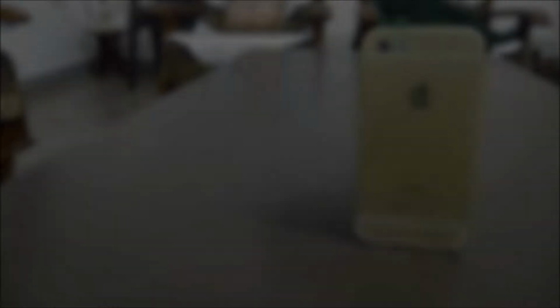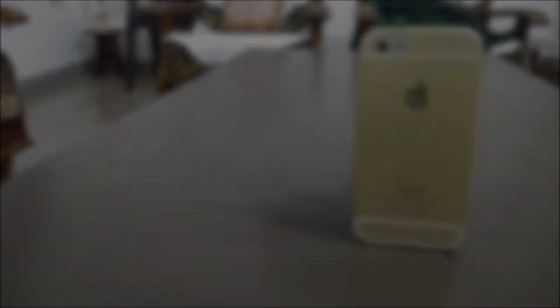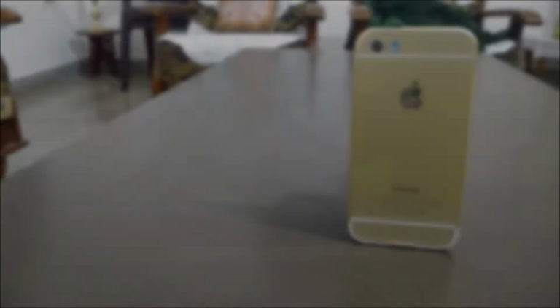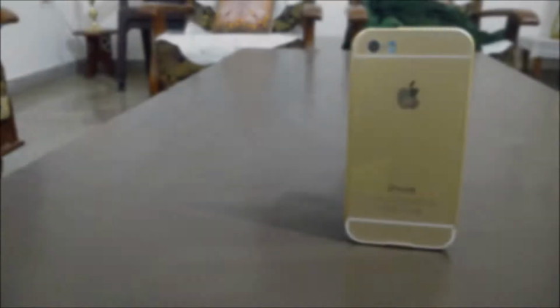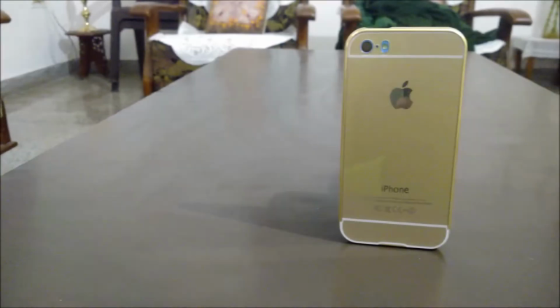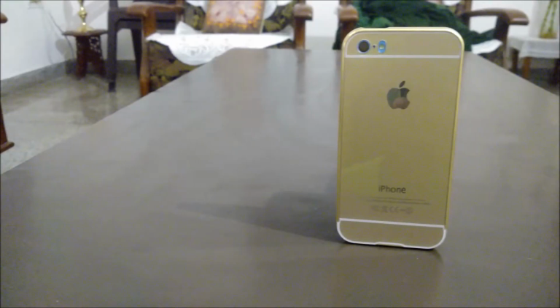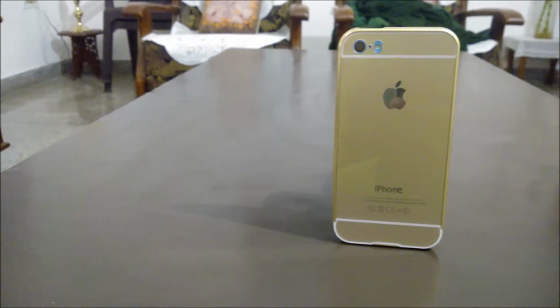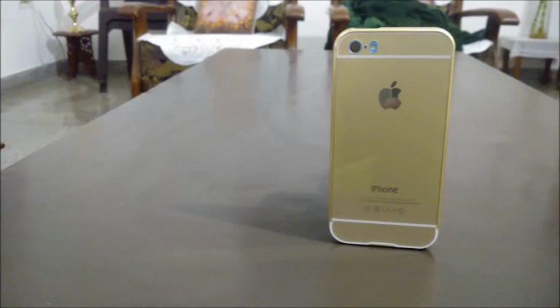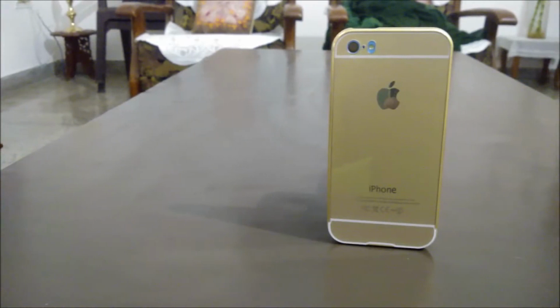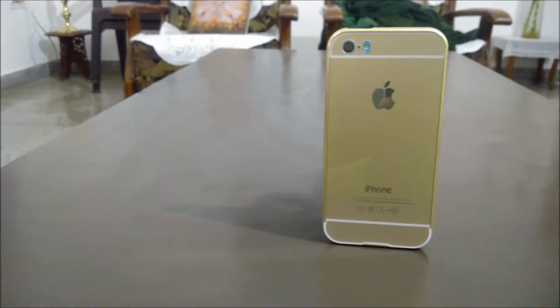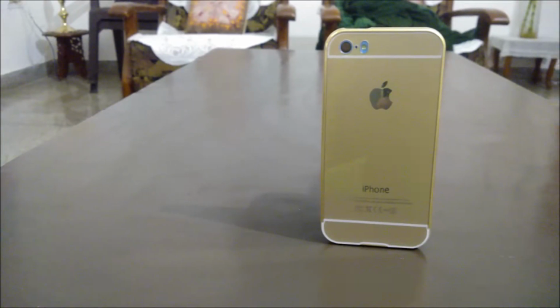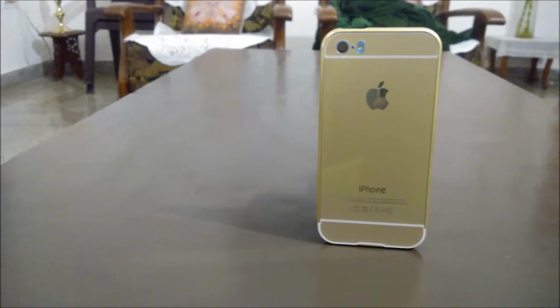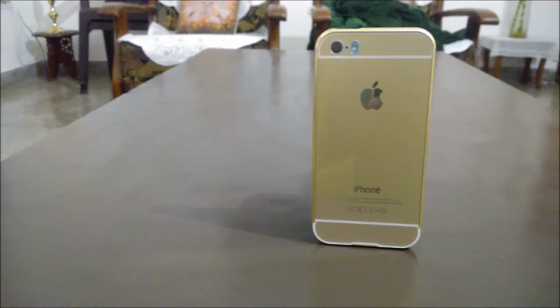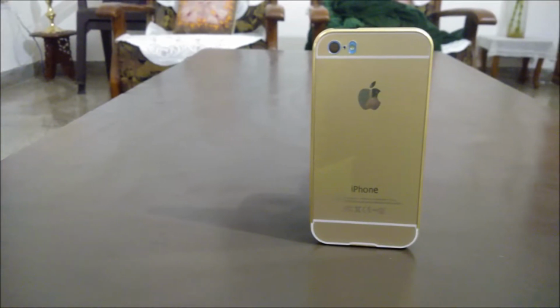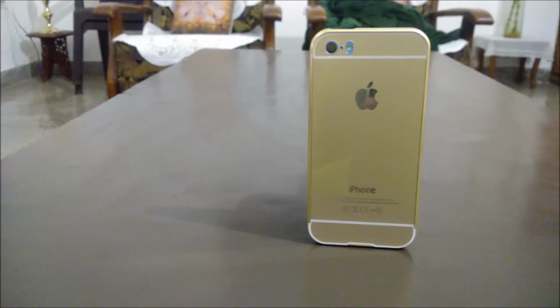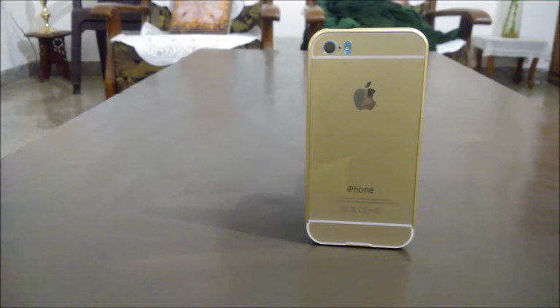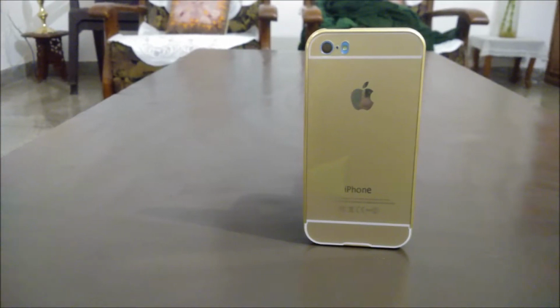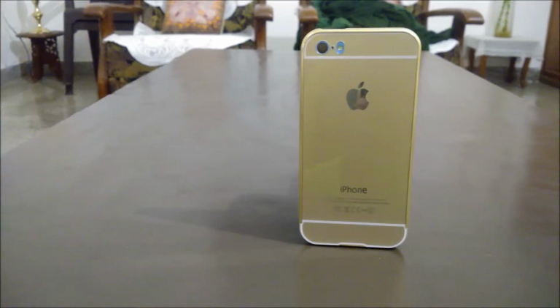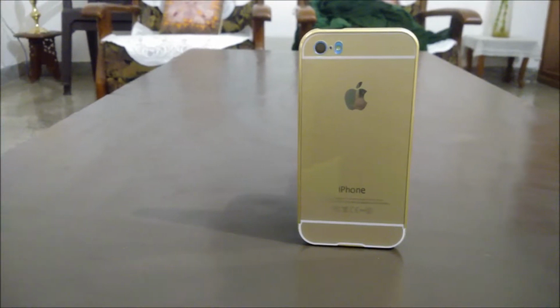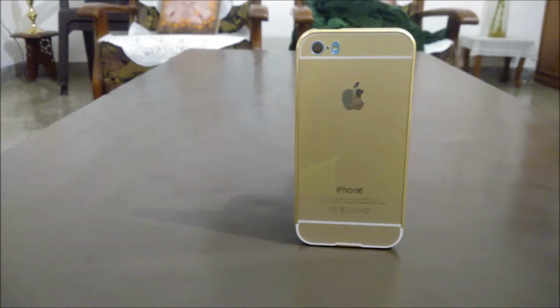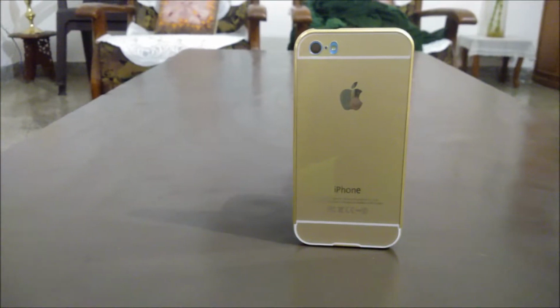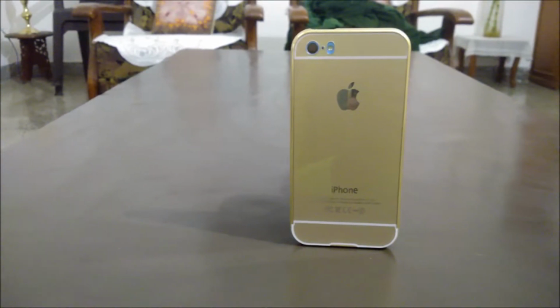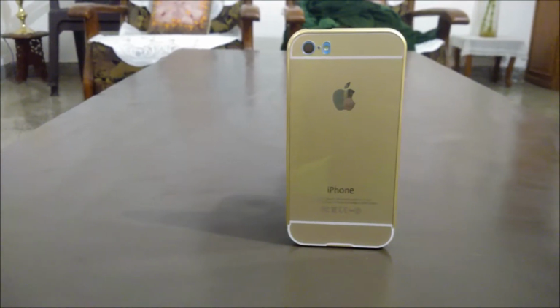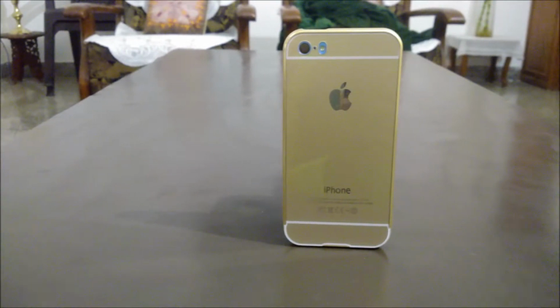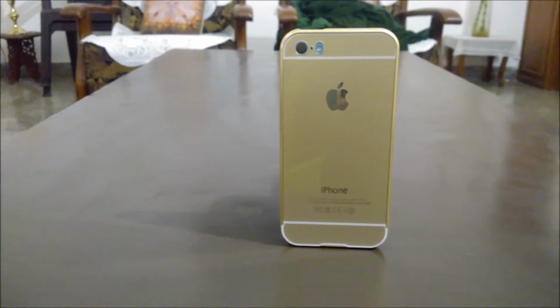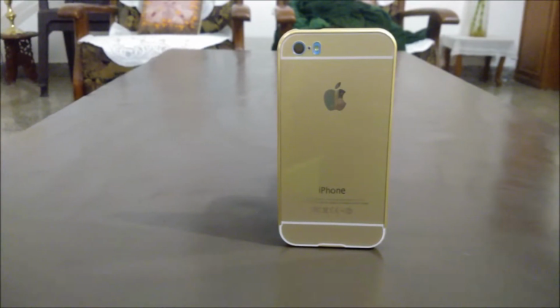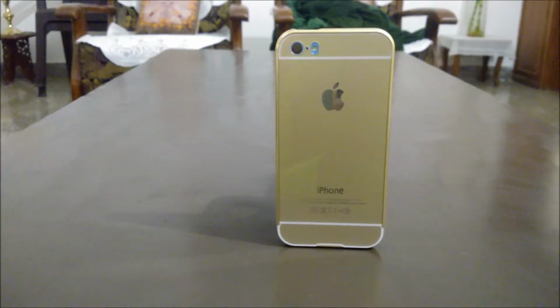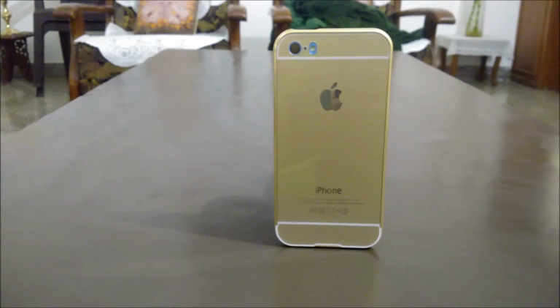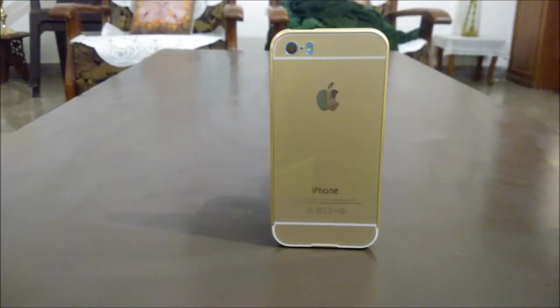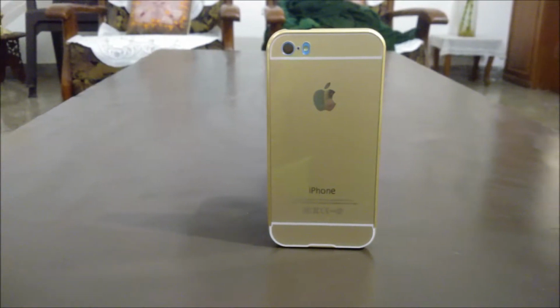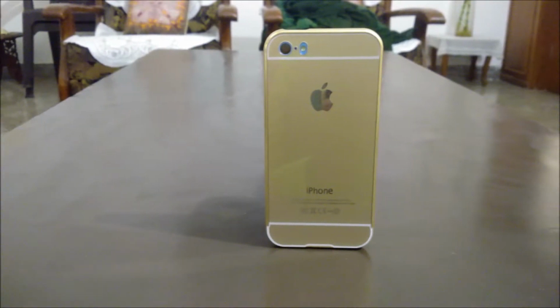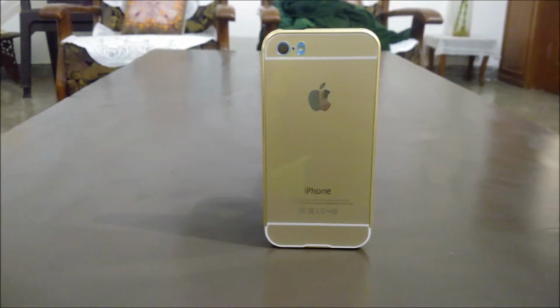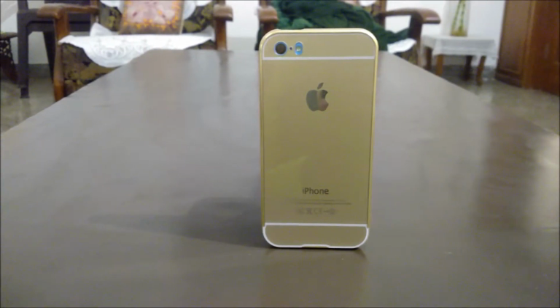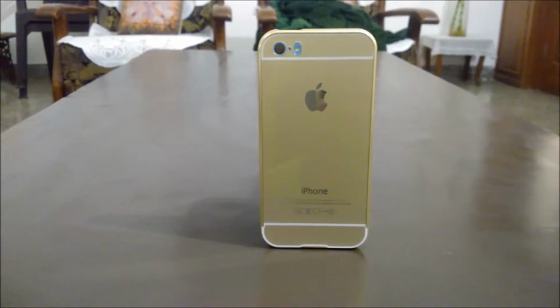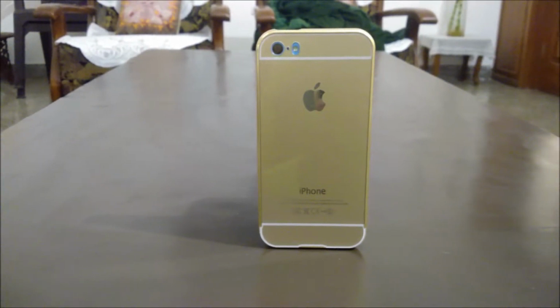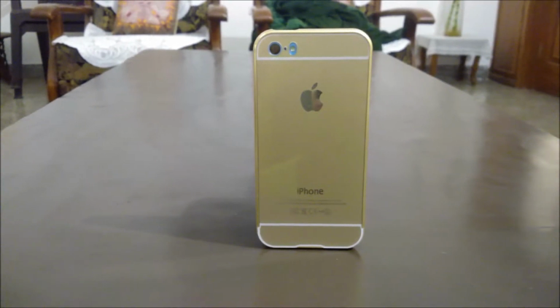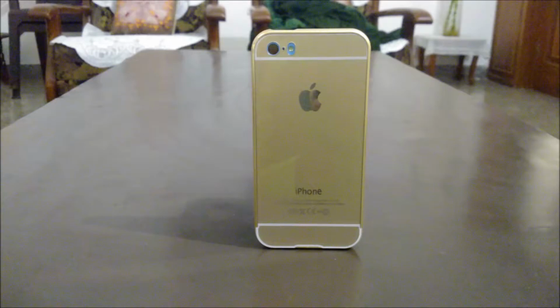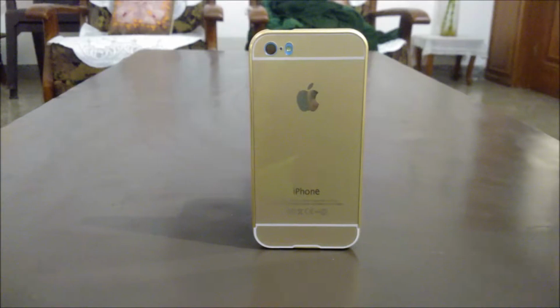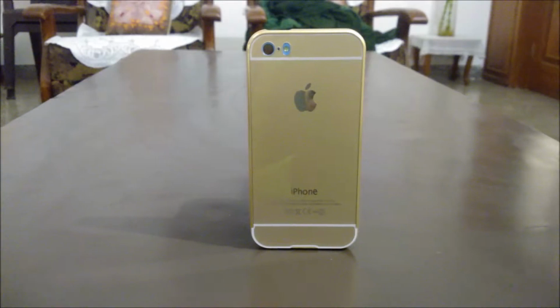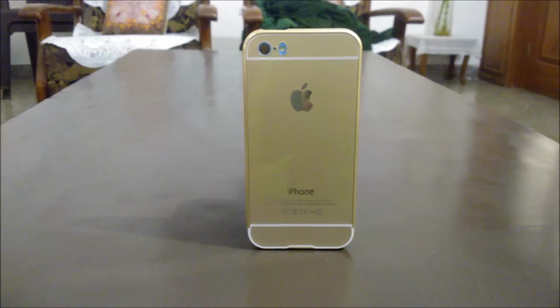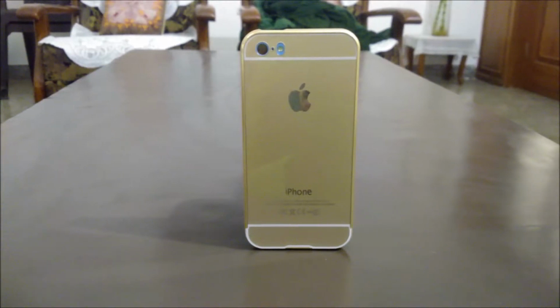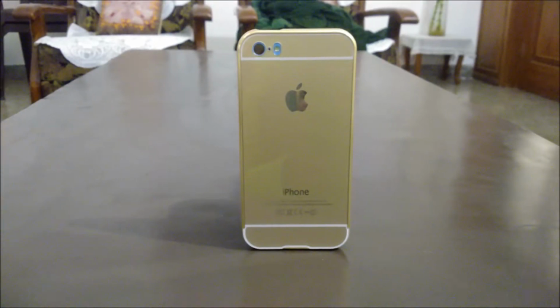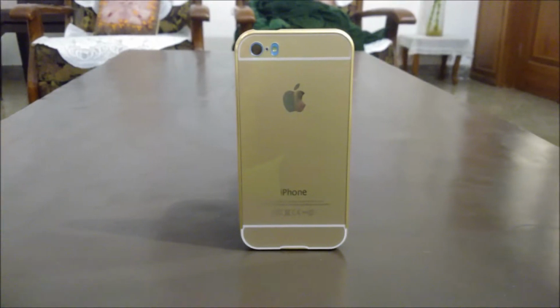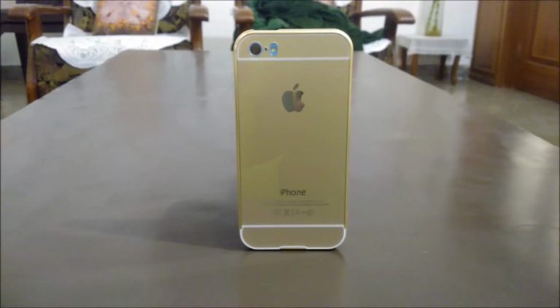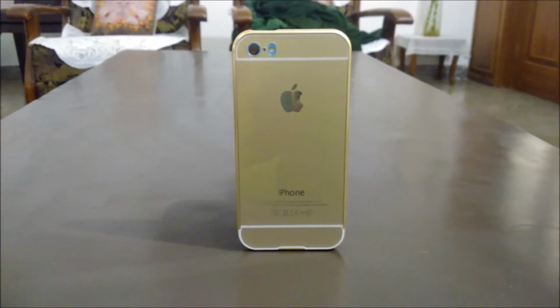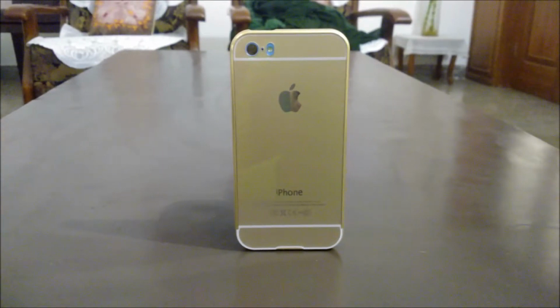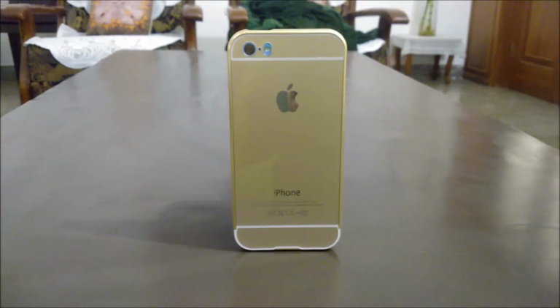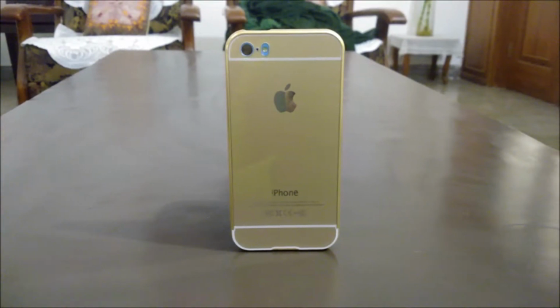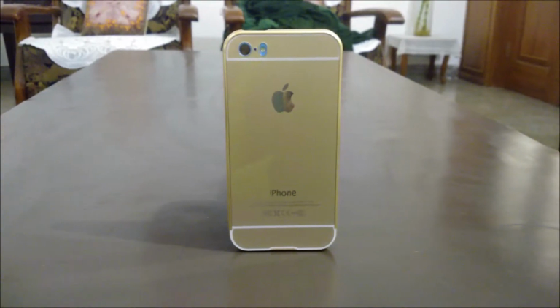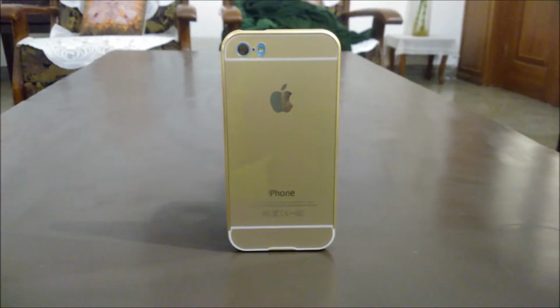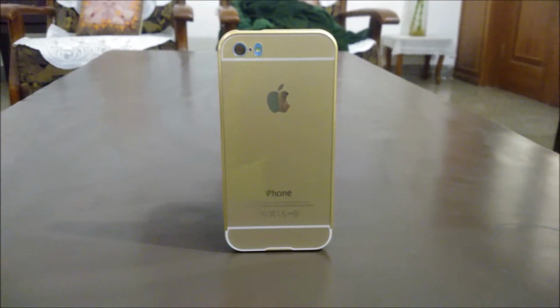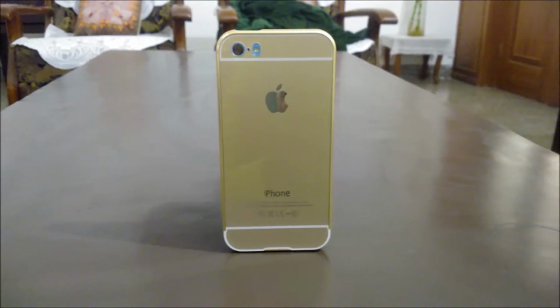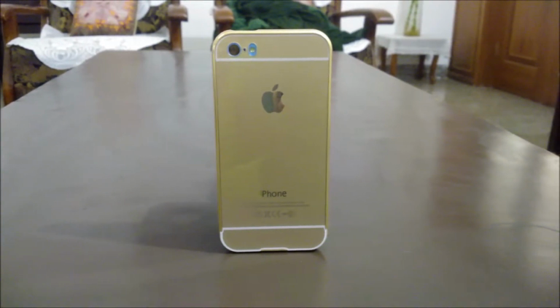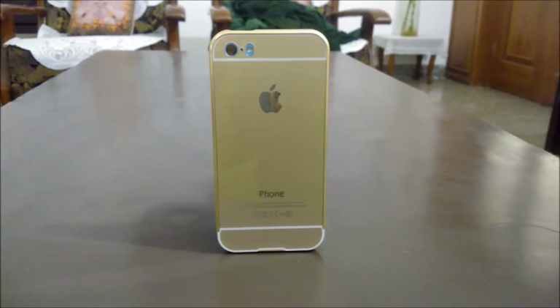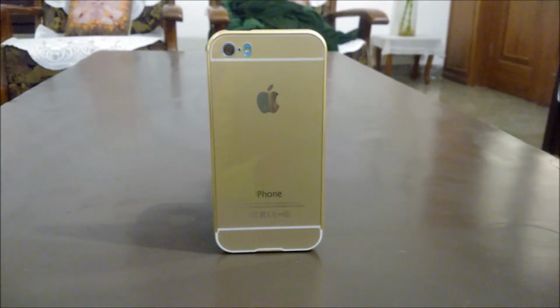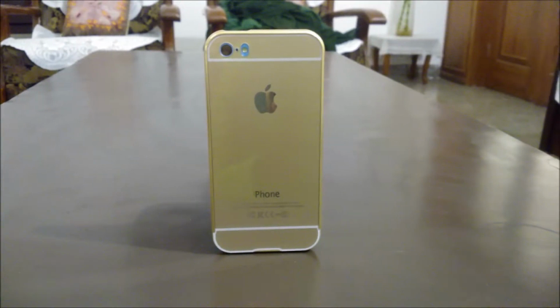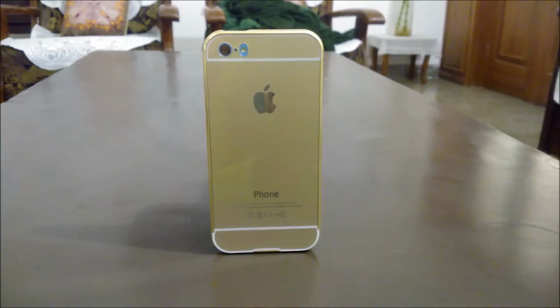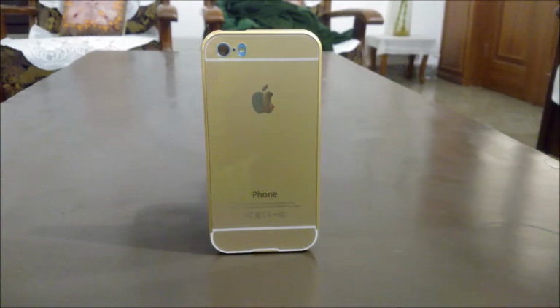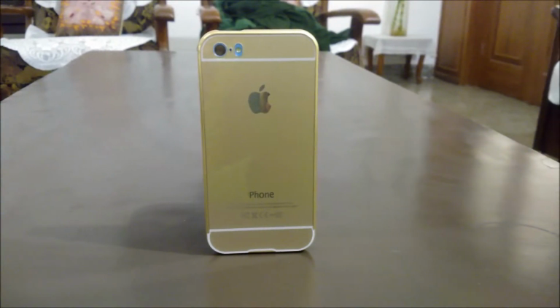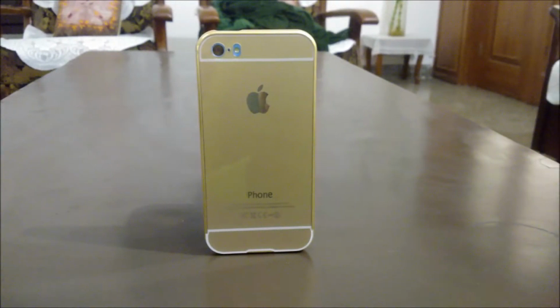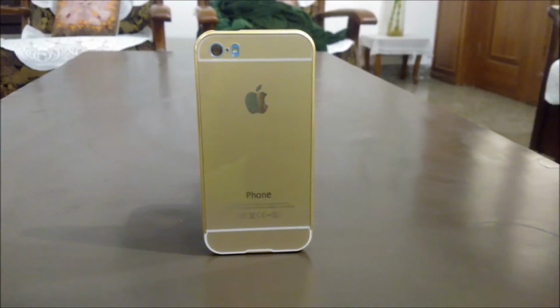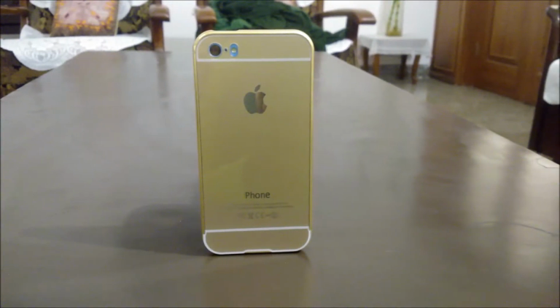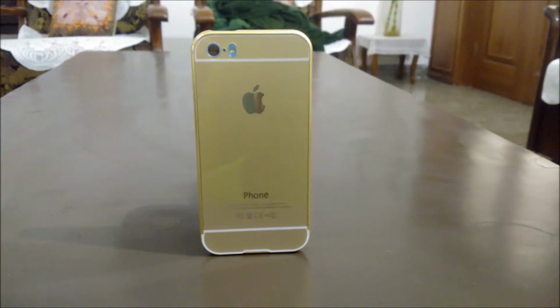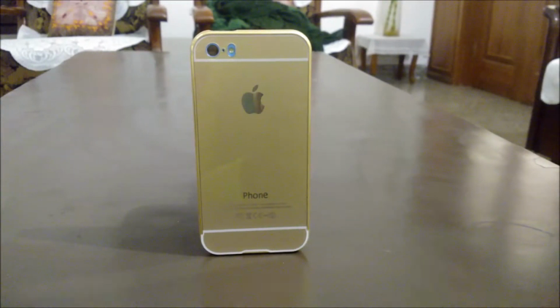Hey, what's up guys, your DGO here. In this video I'm going to be showing you the best case for the iPhone 5c. So without any further ado, let's get started.